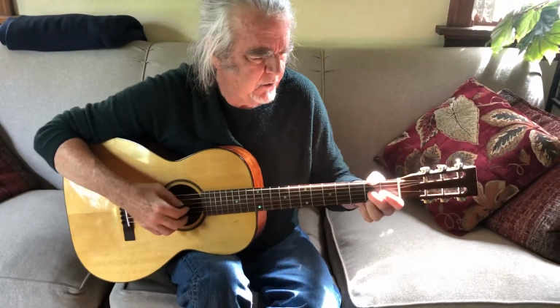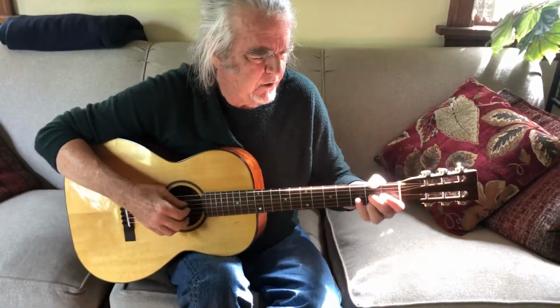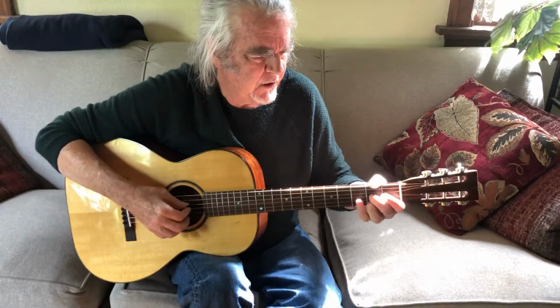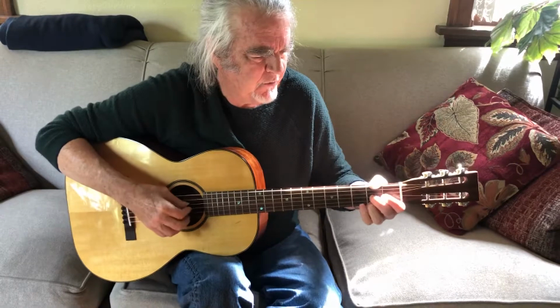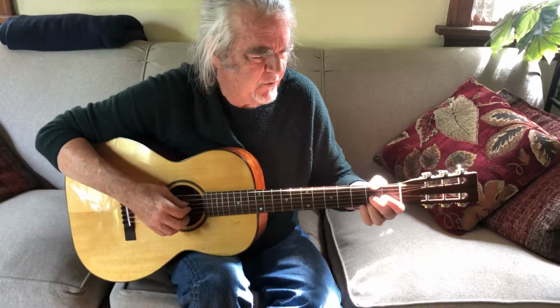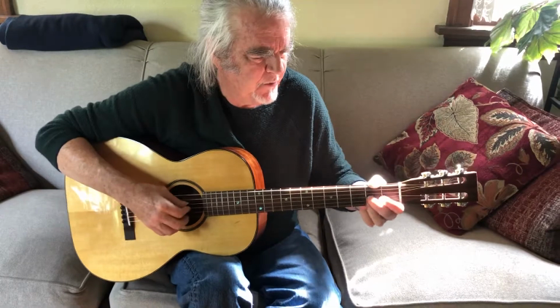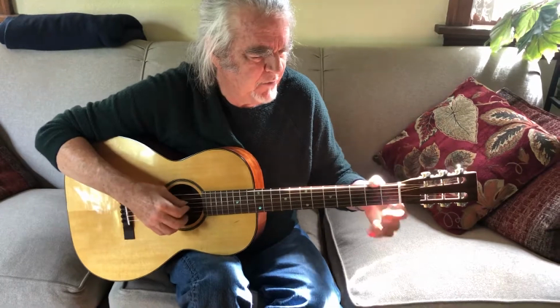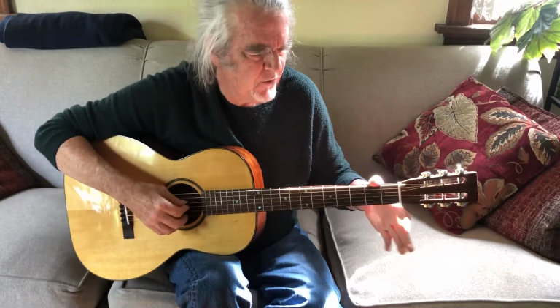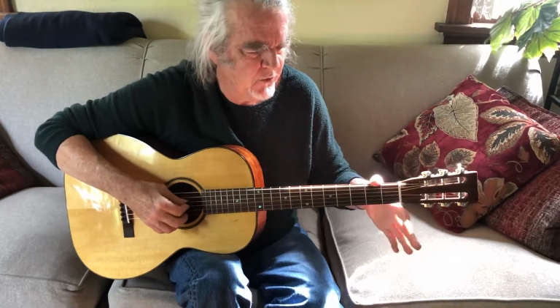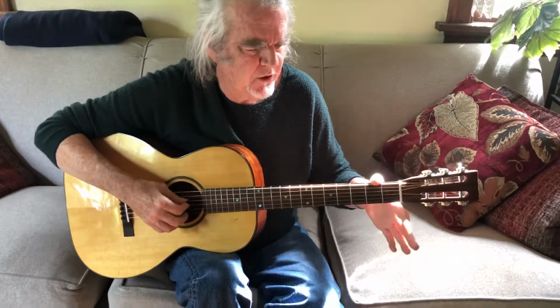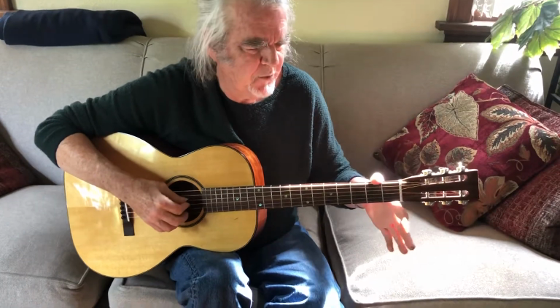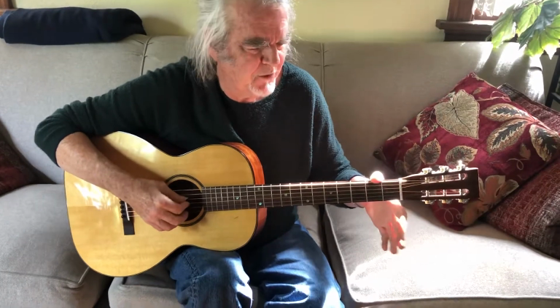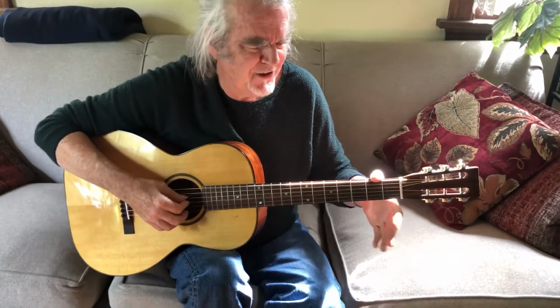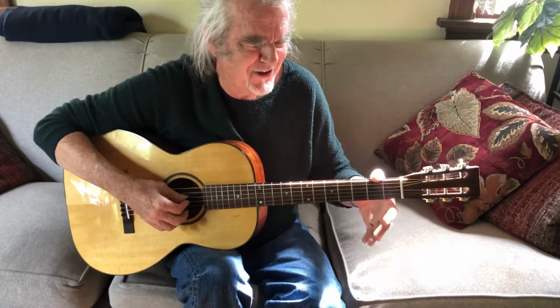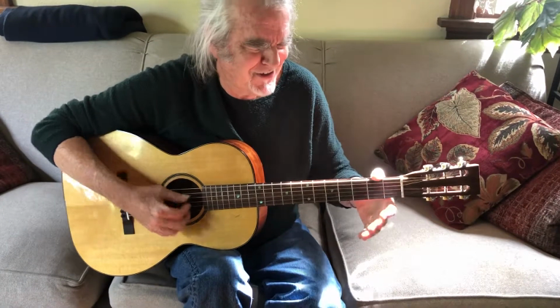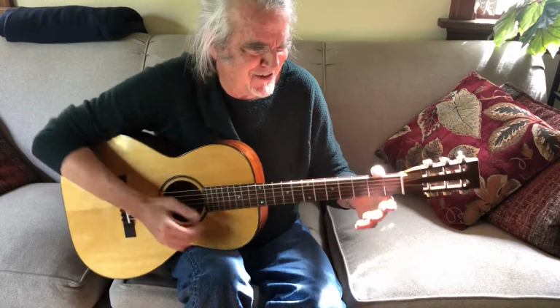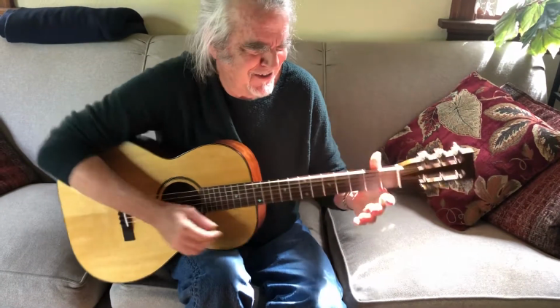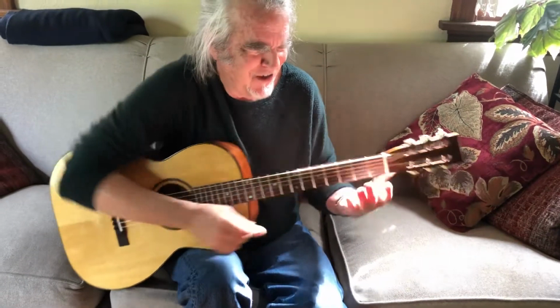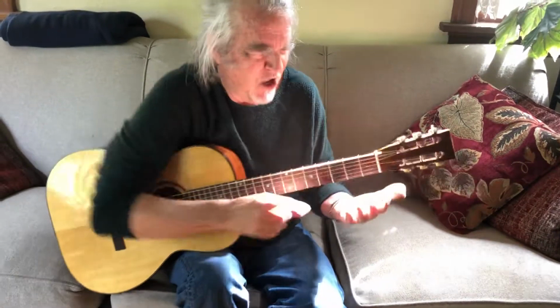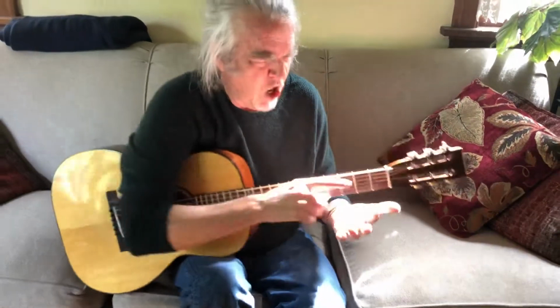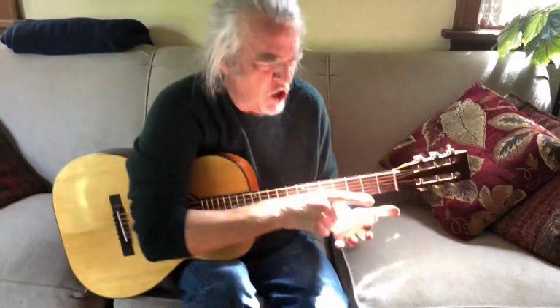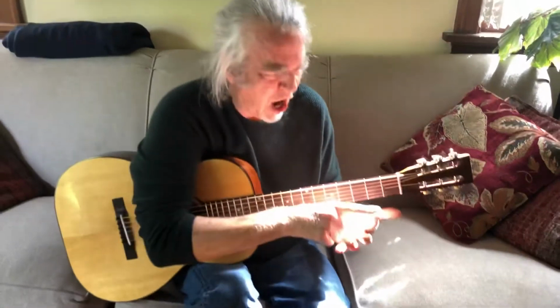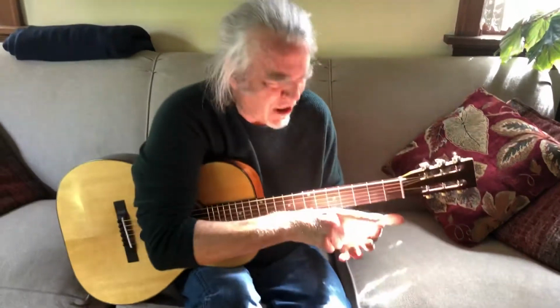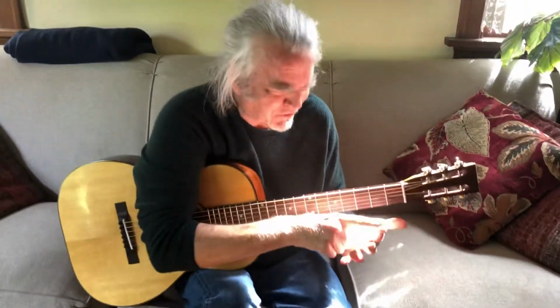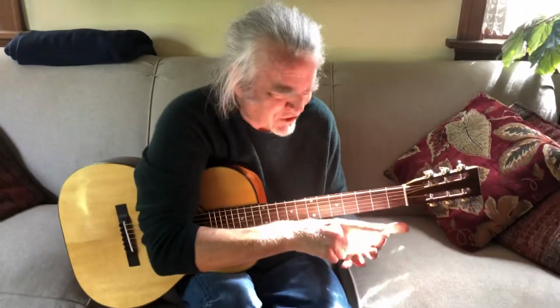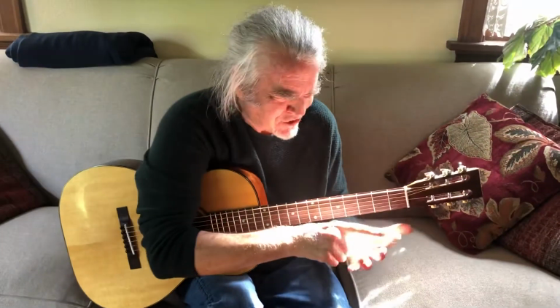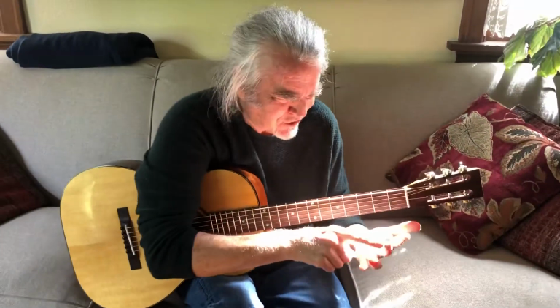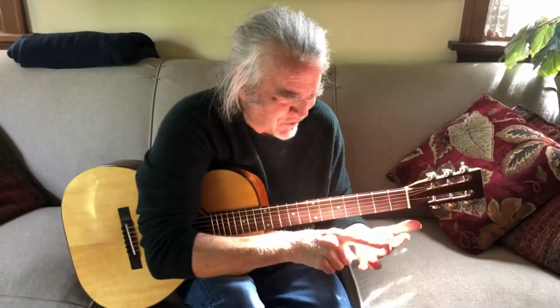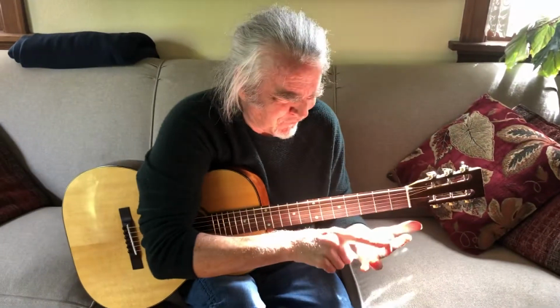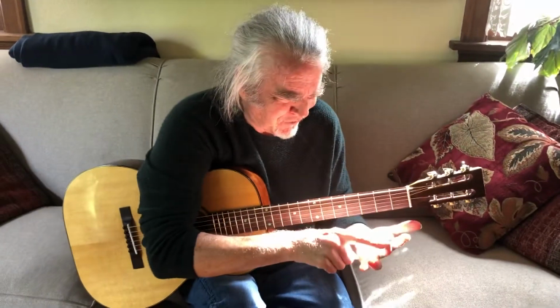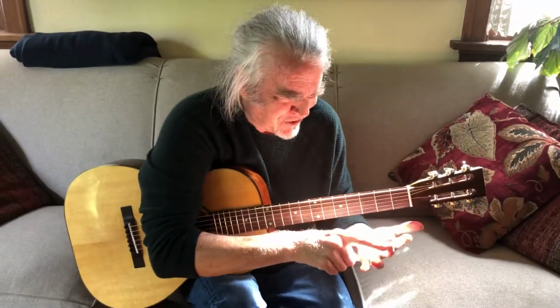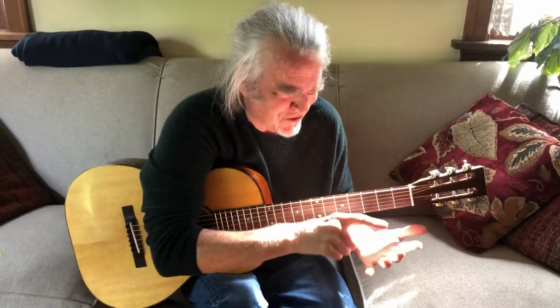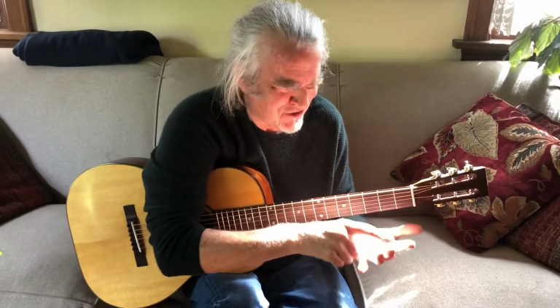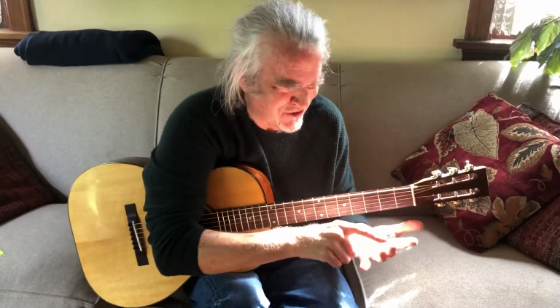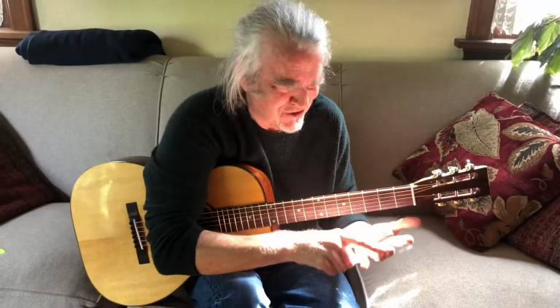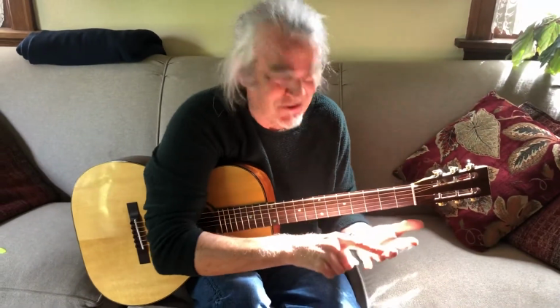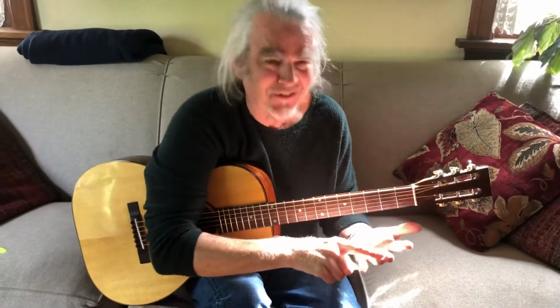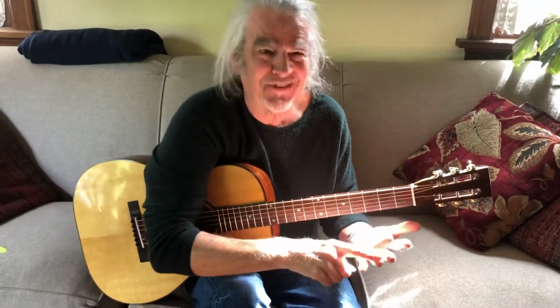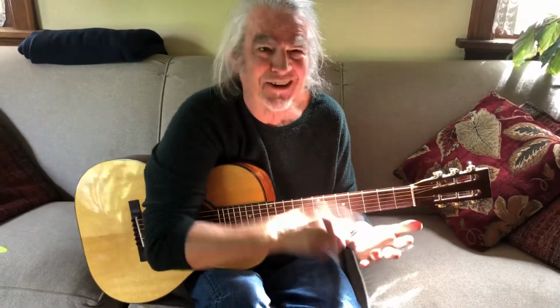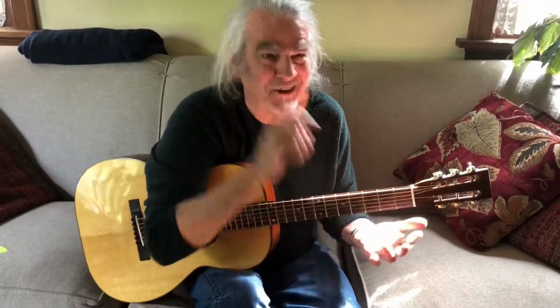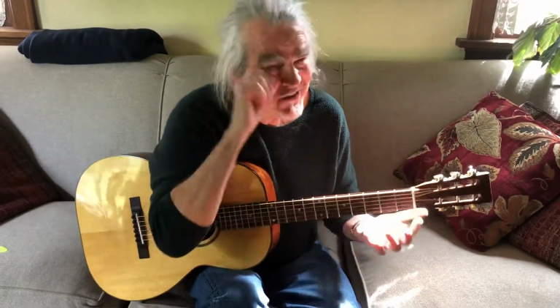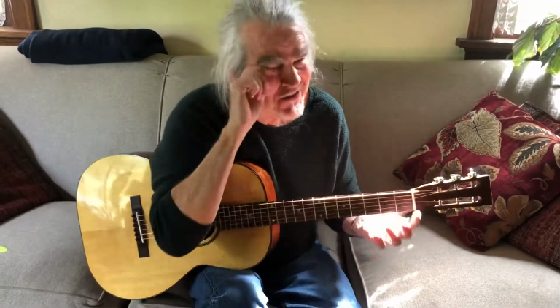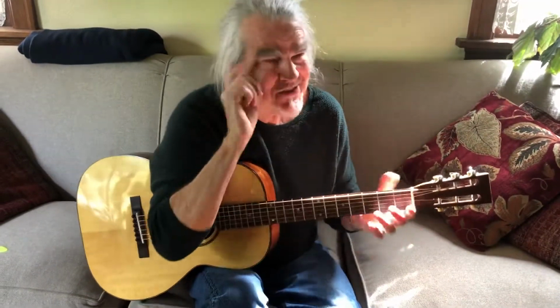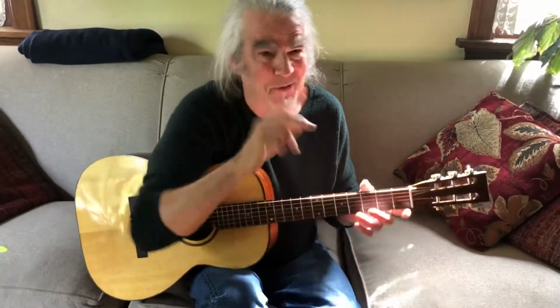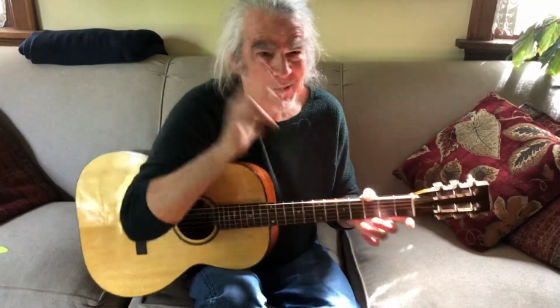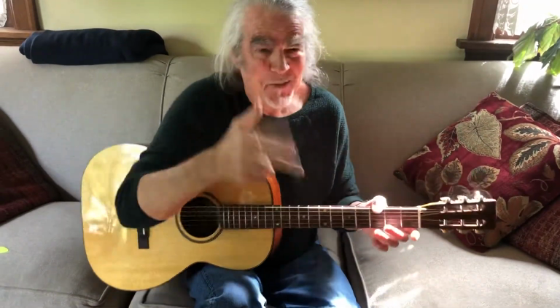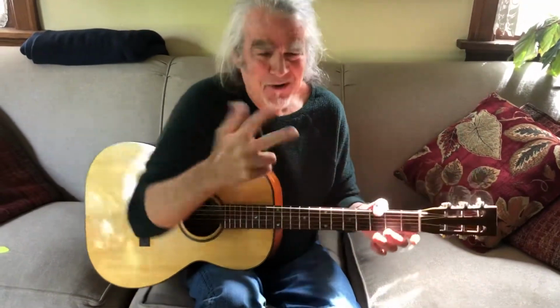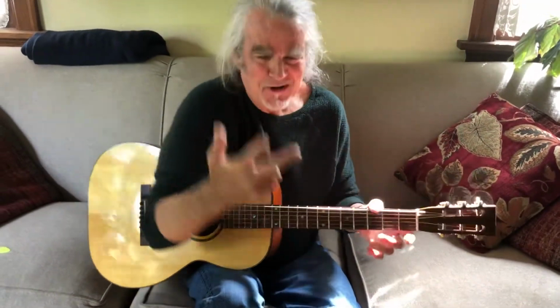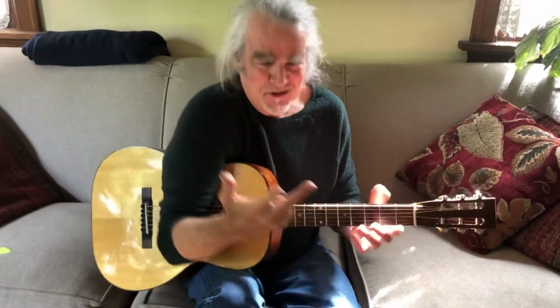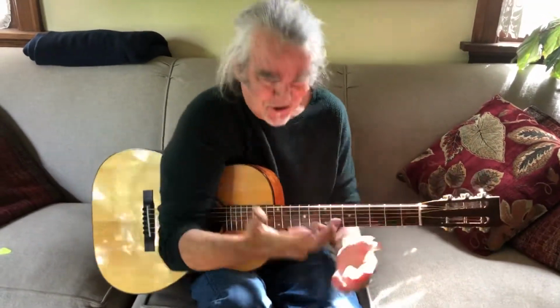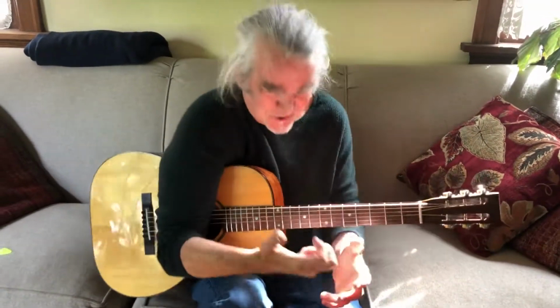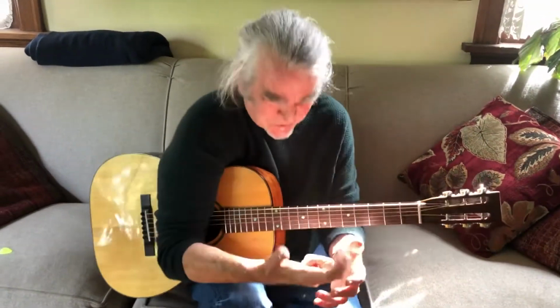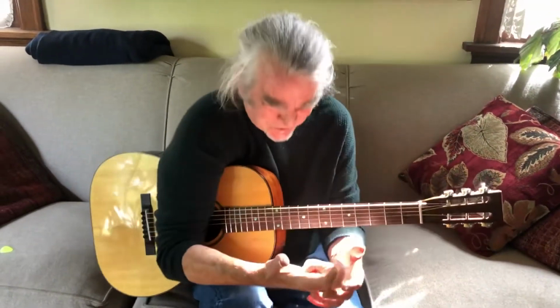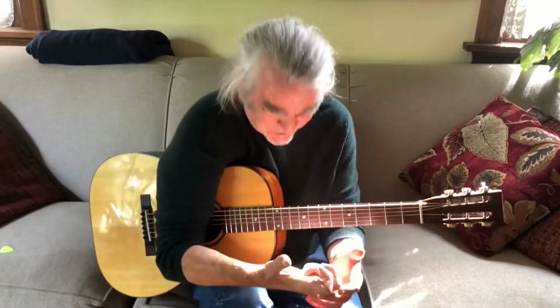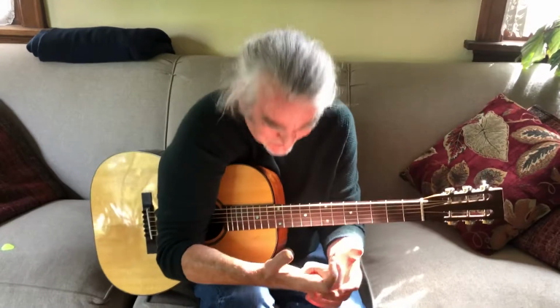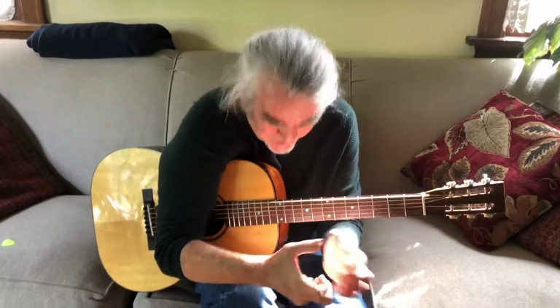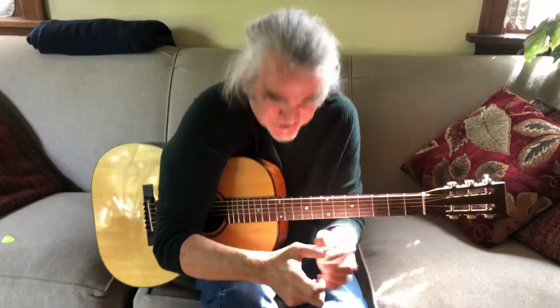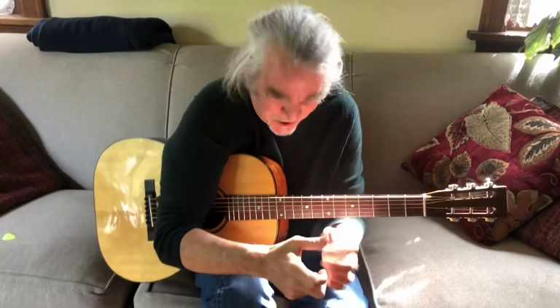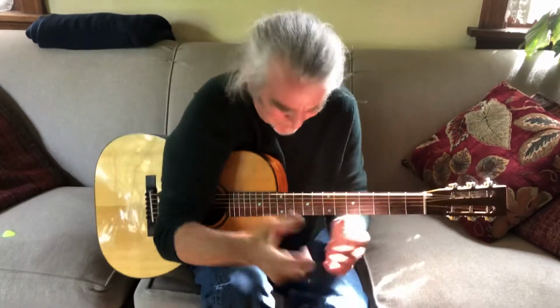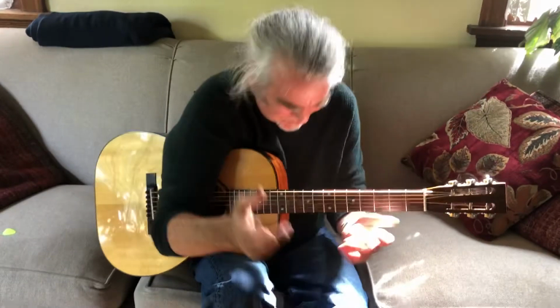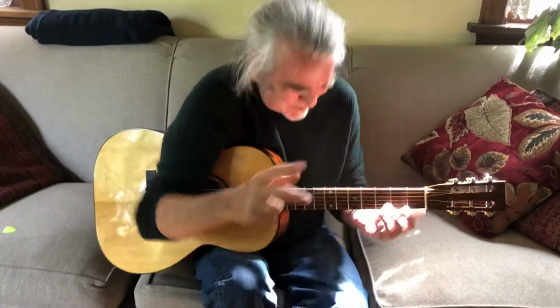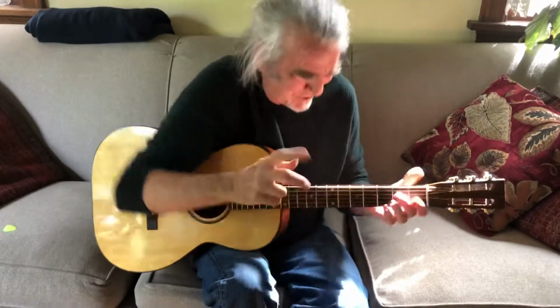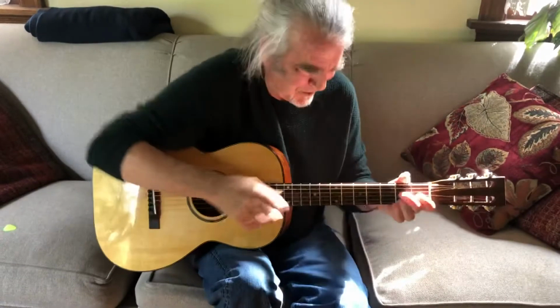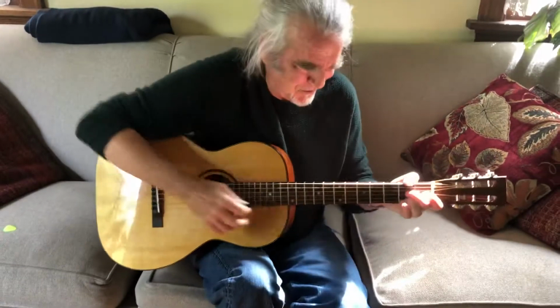And remember, when you play this, not these two fingers — these two fingers. And remember, it starts with this, not with the thumb.